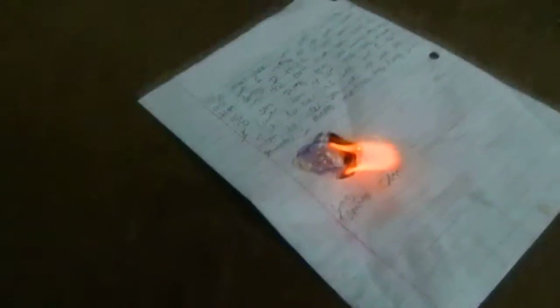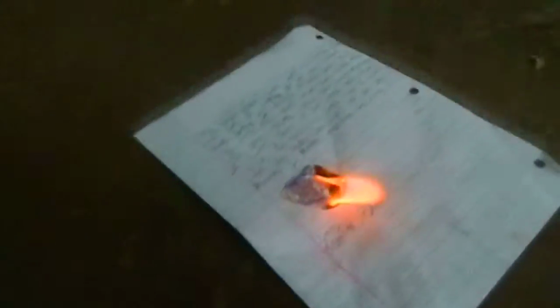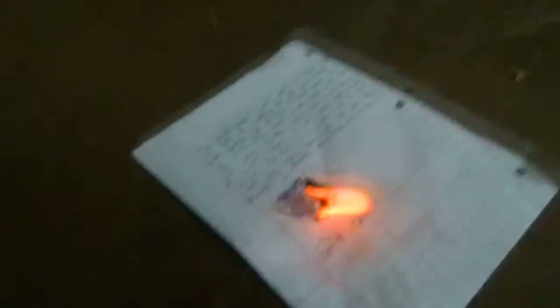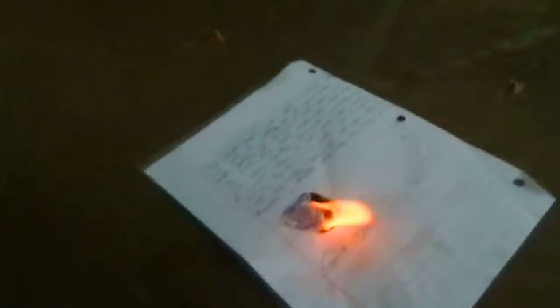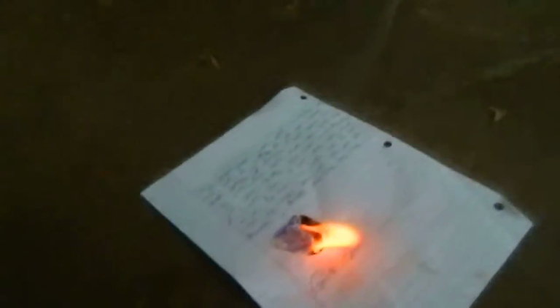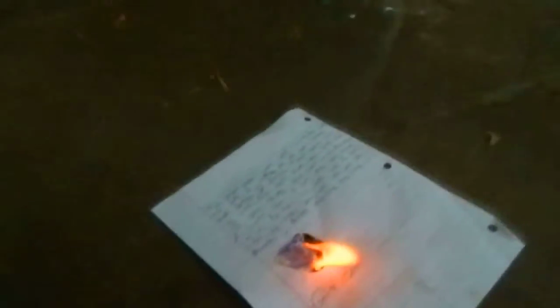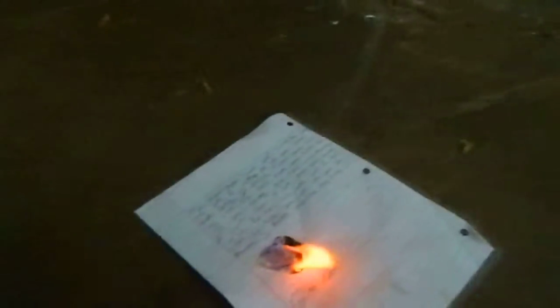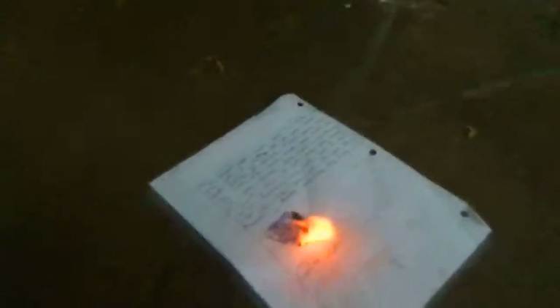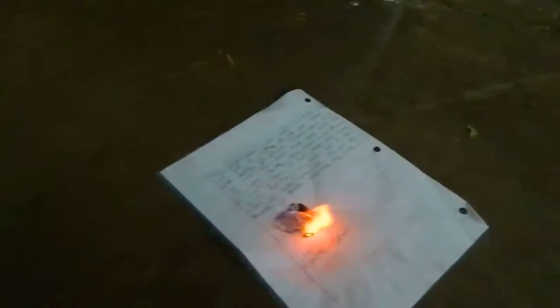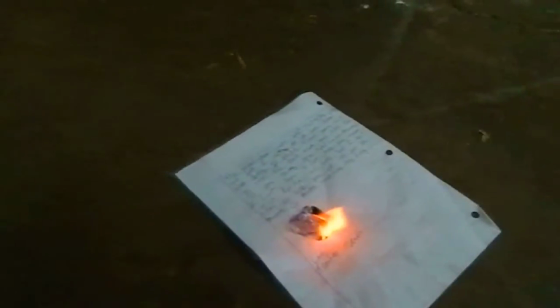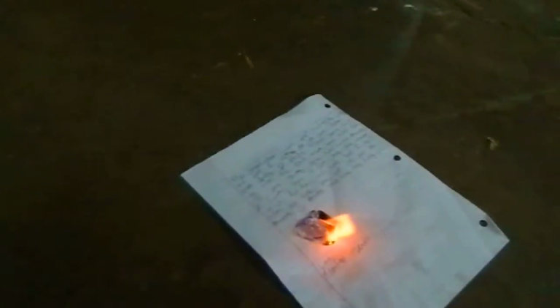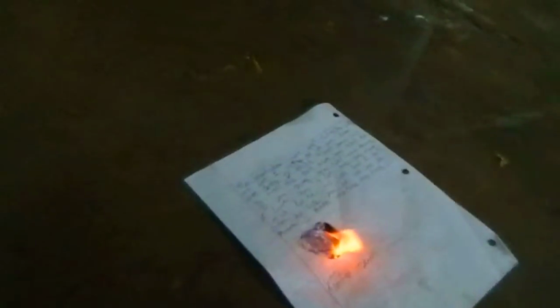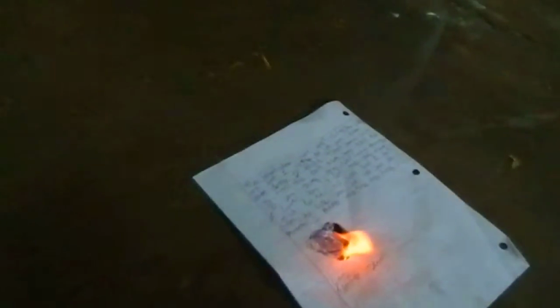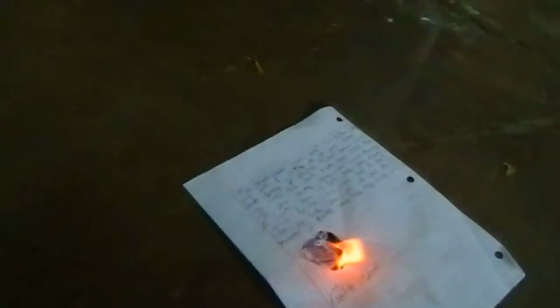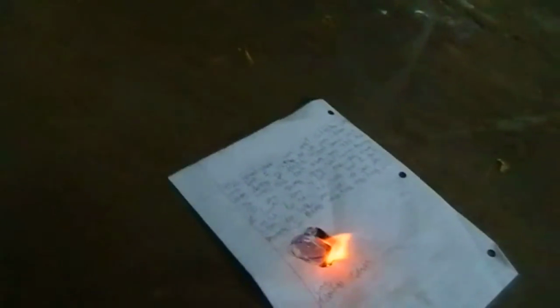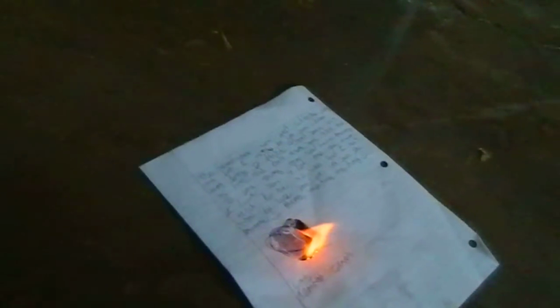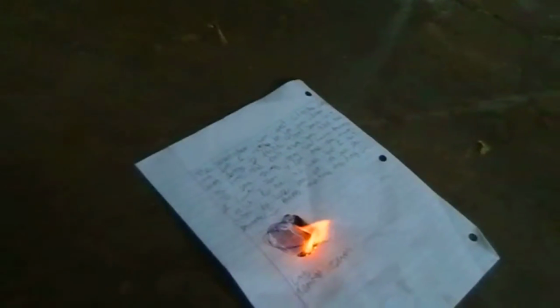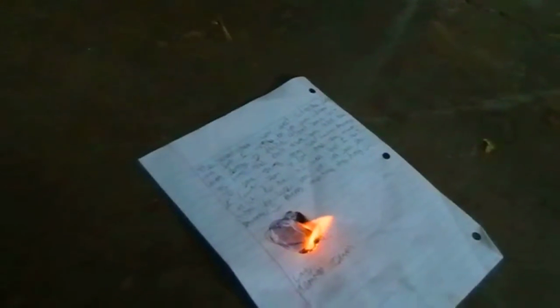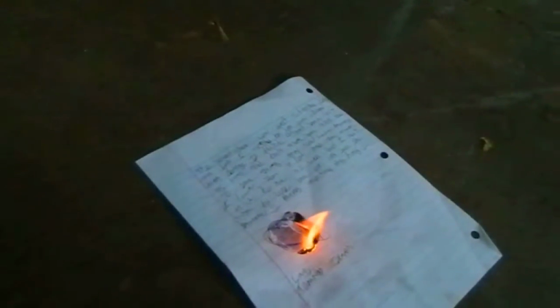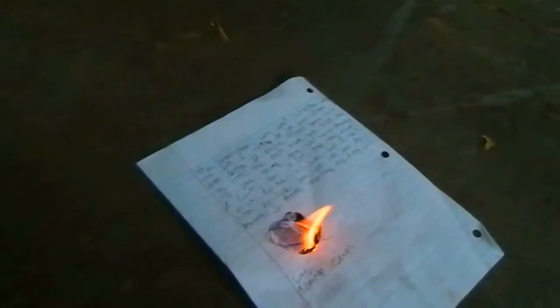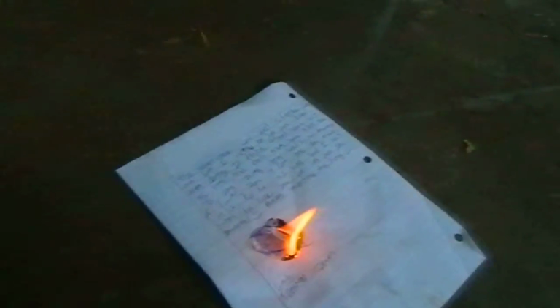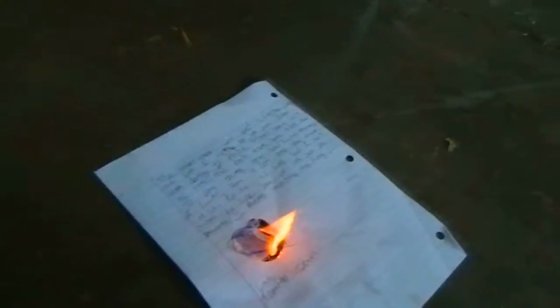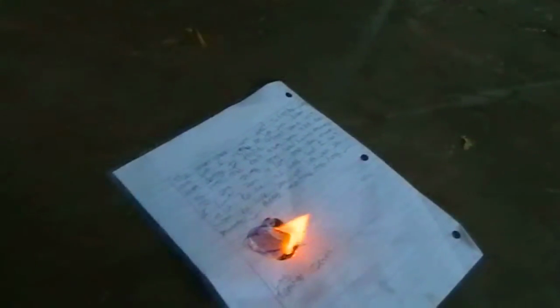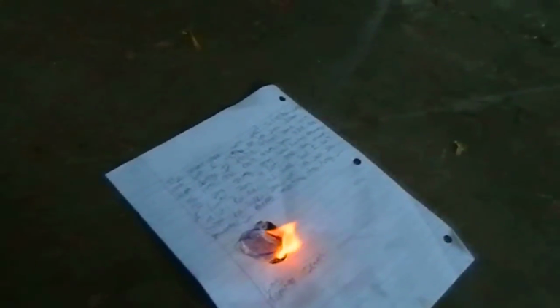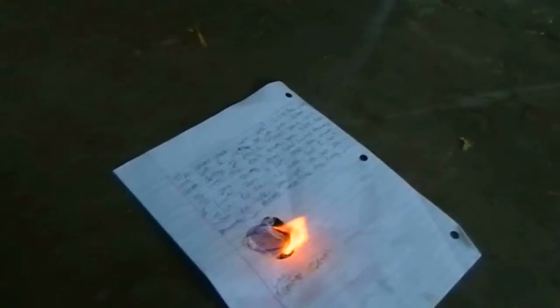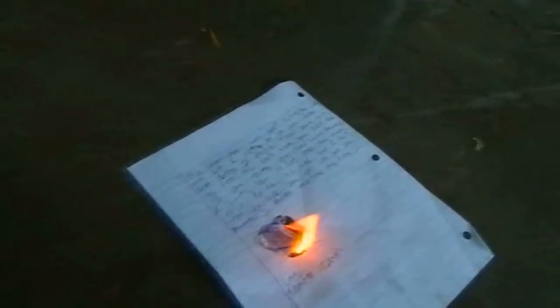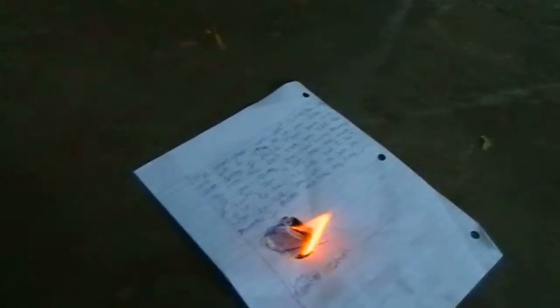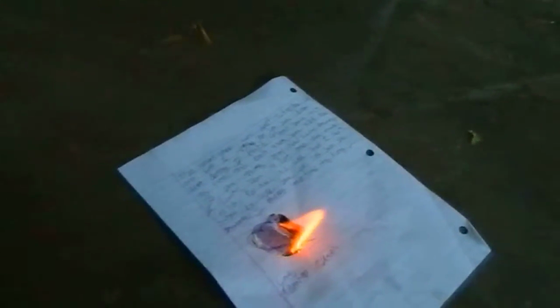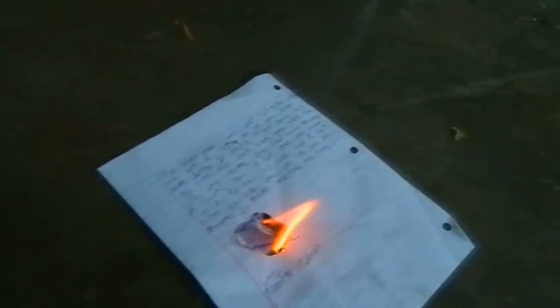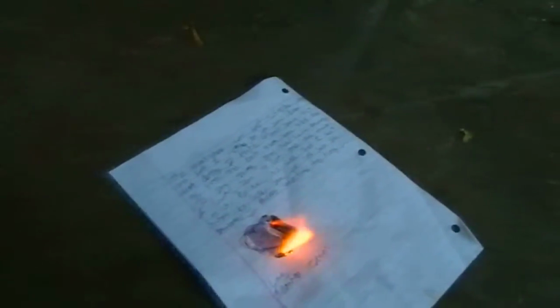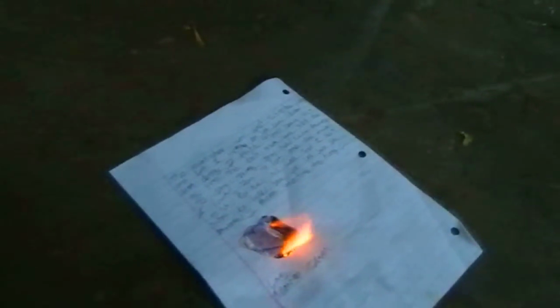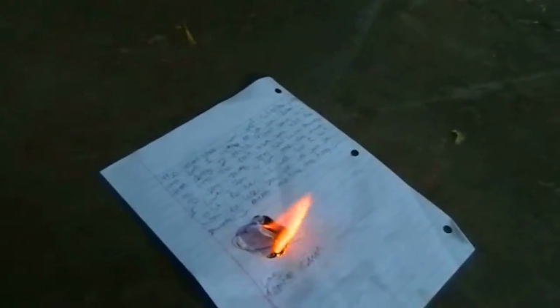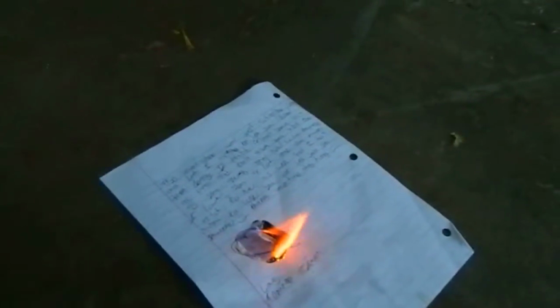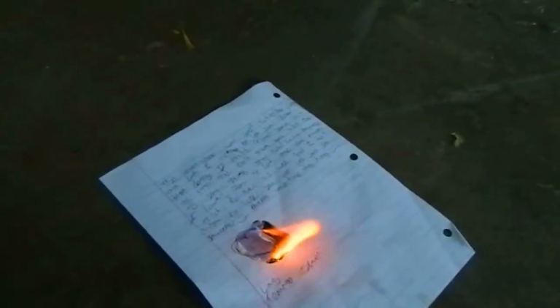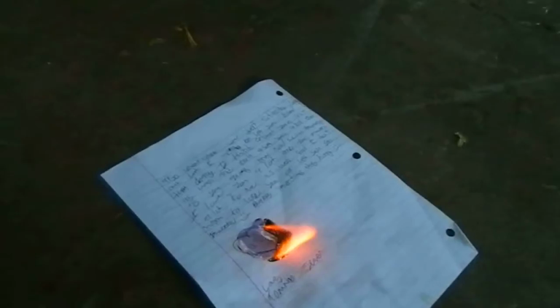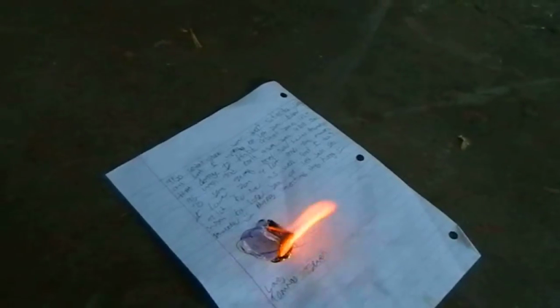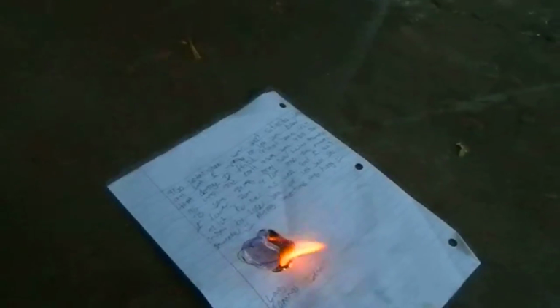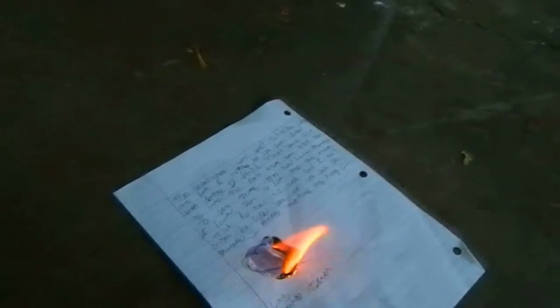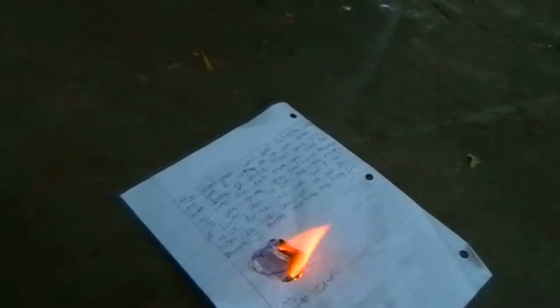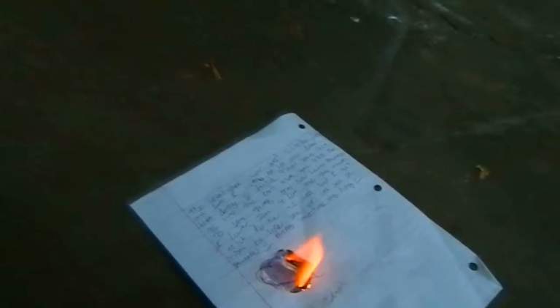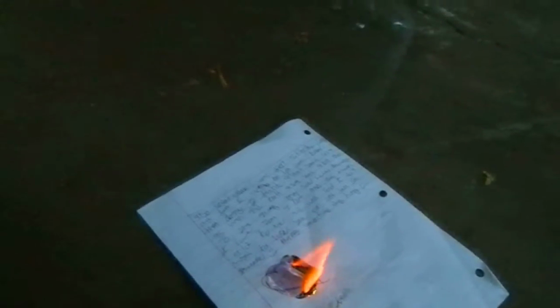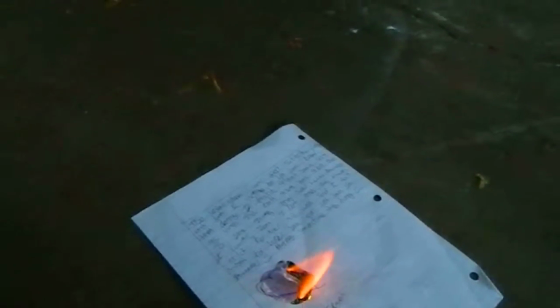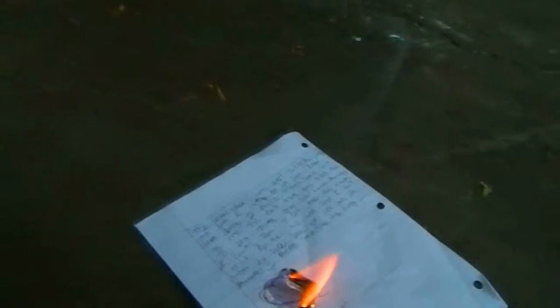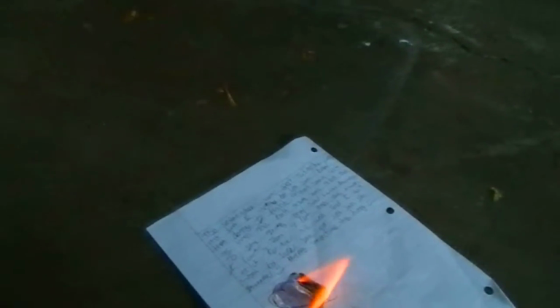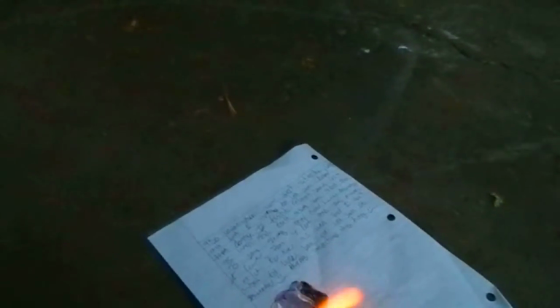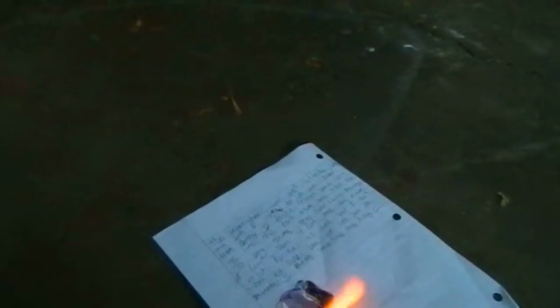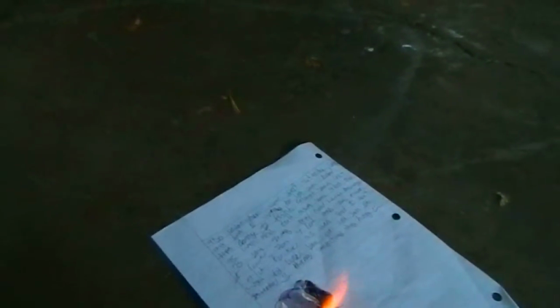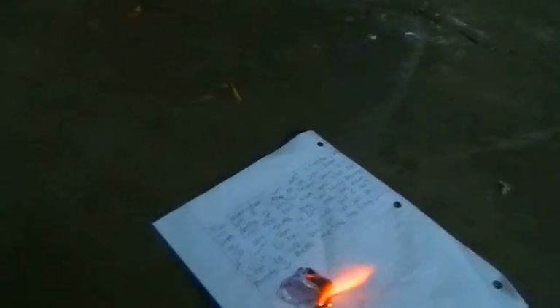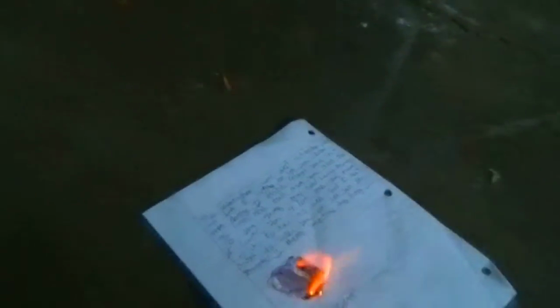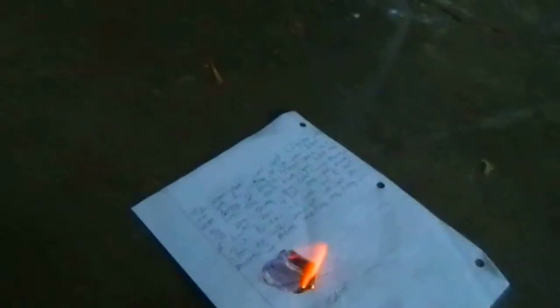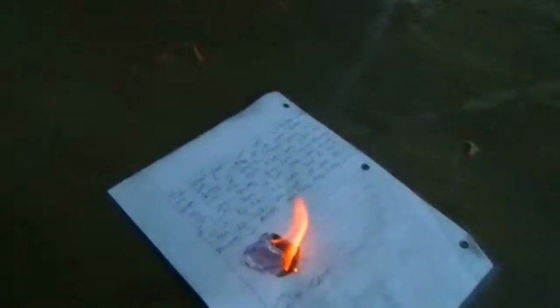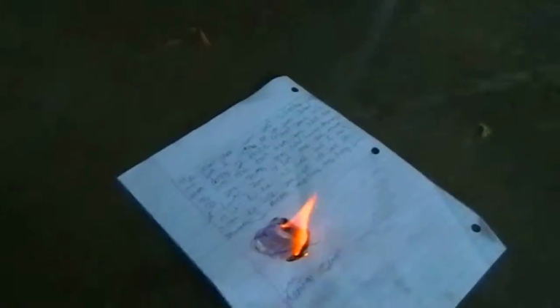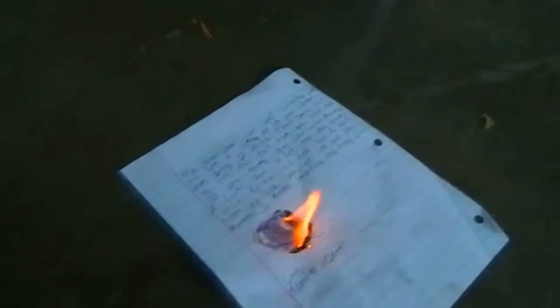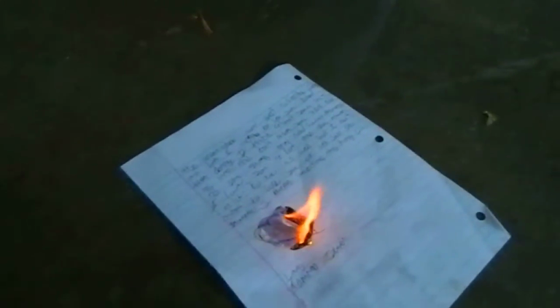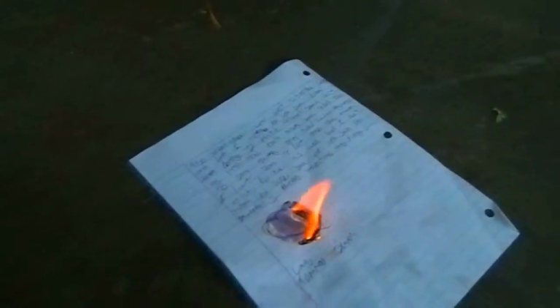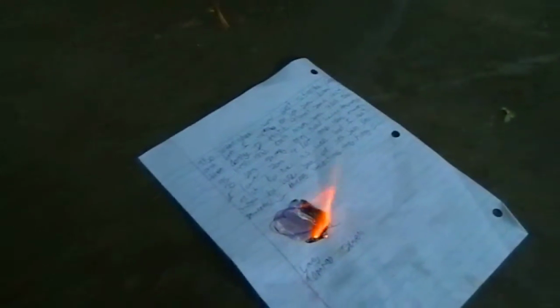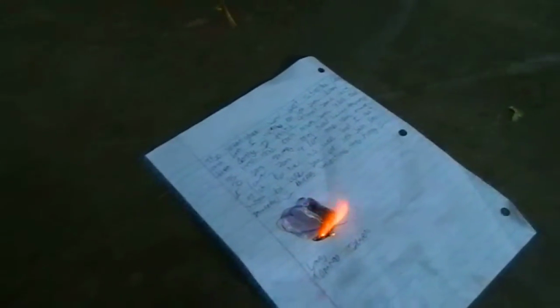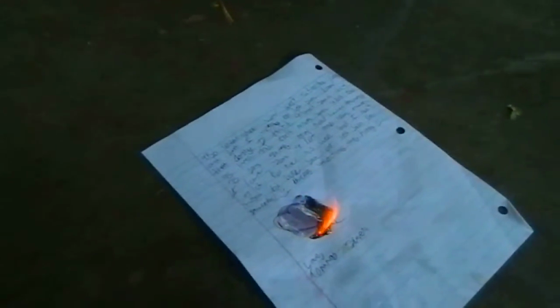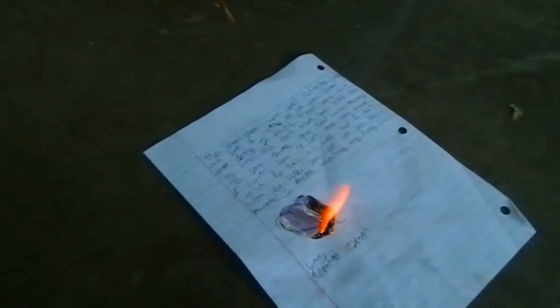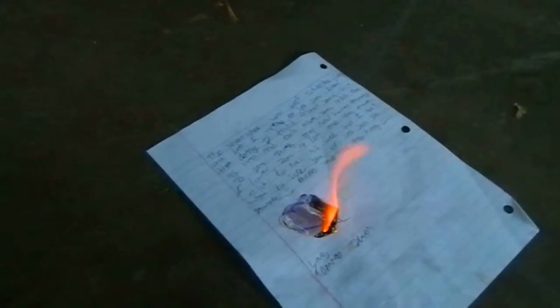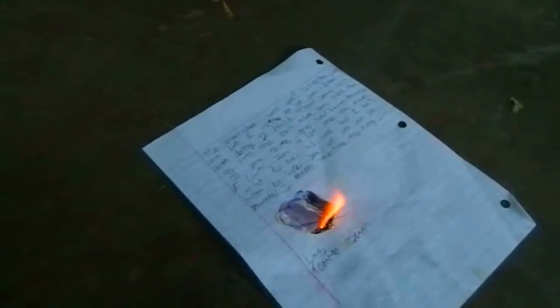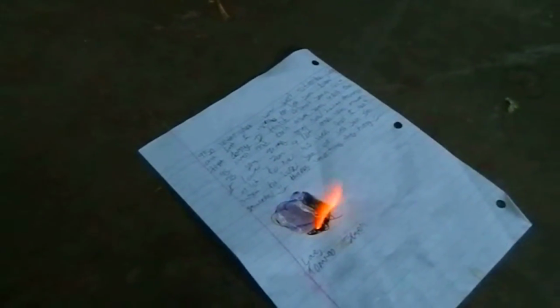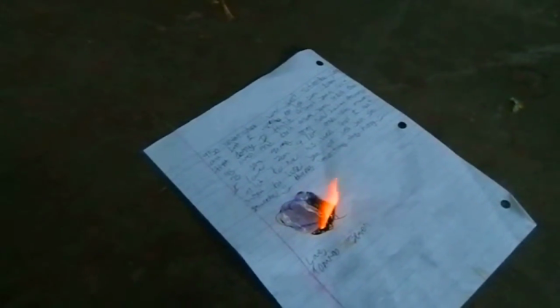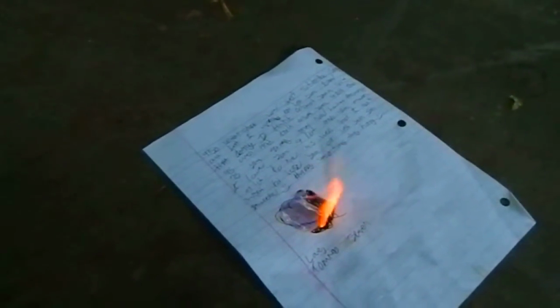There you have it. That's what happens when you light Purell on fire — Purell hand sanitizer.